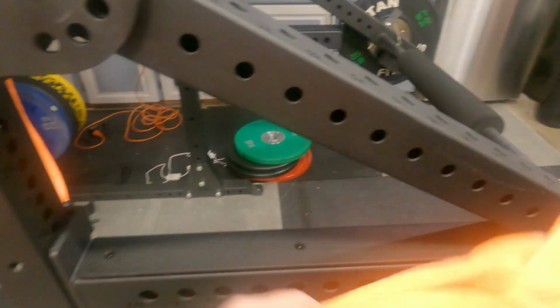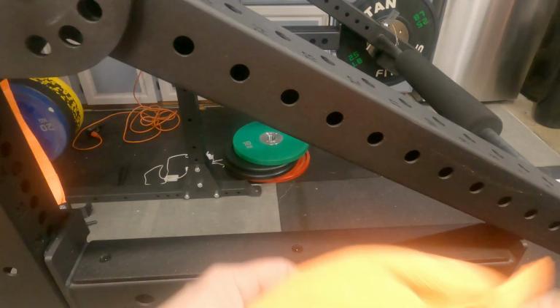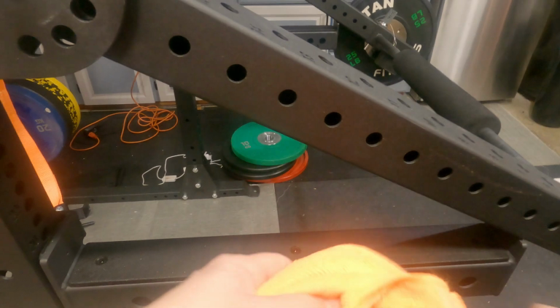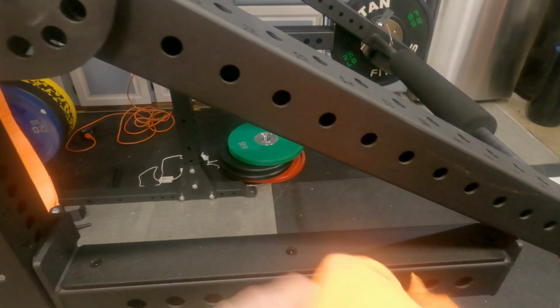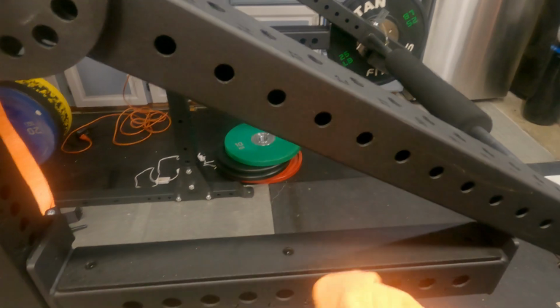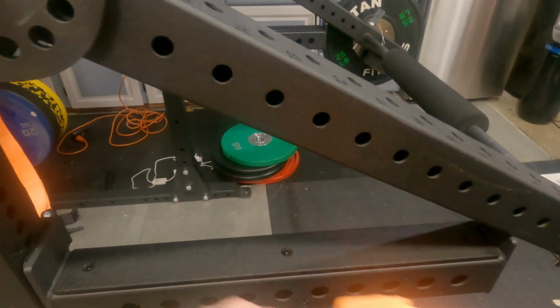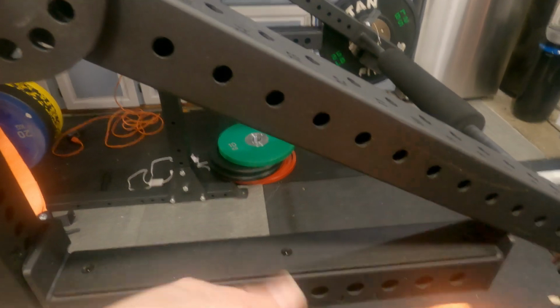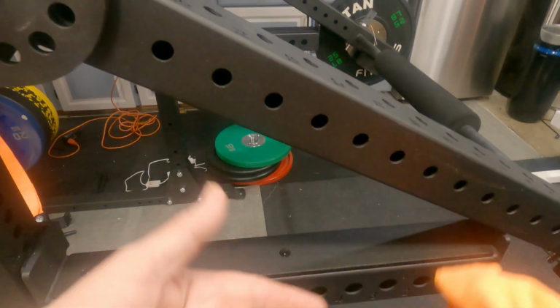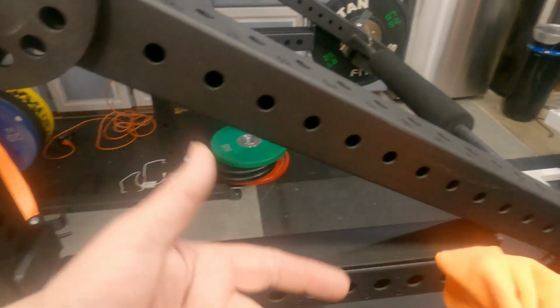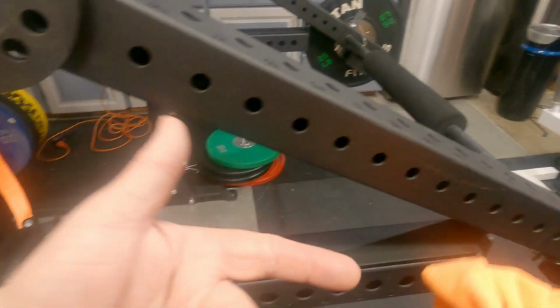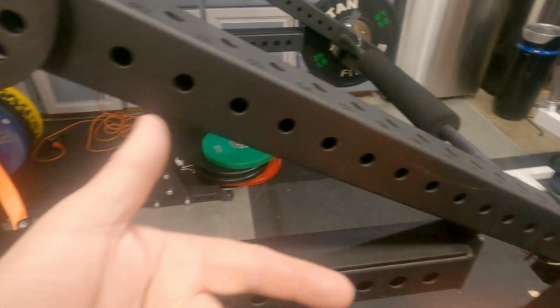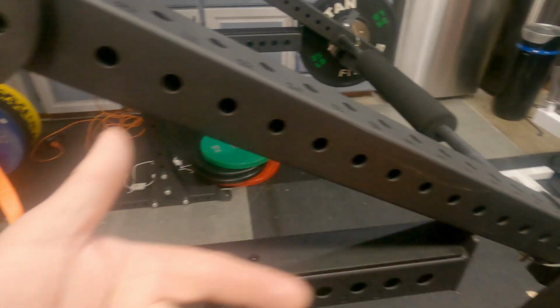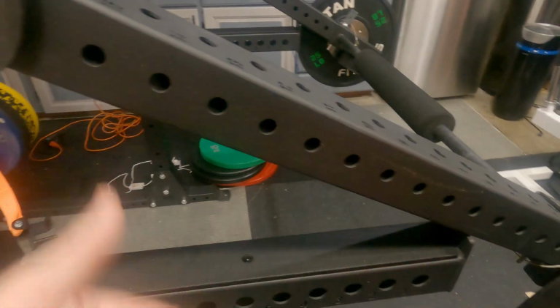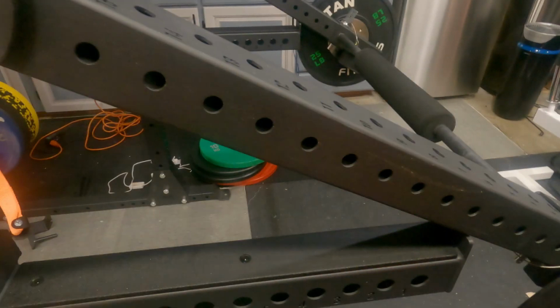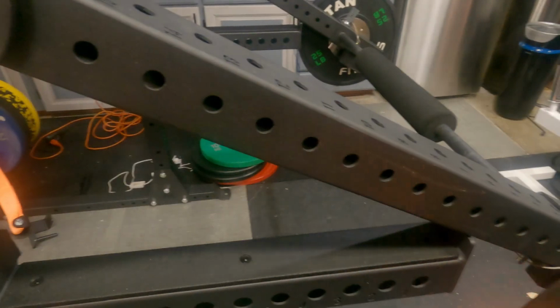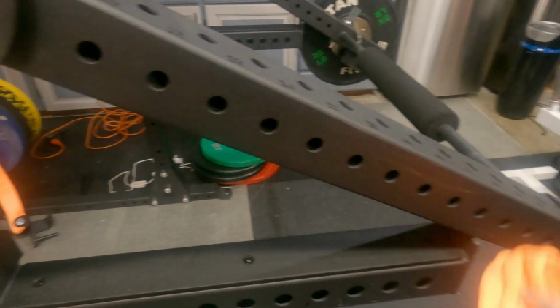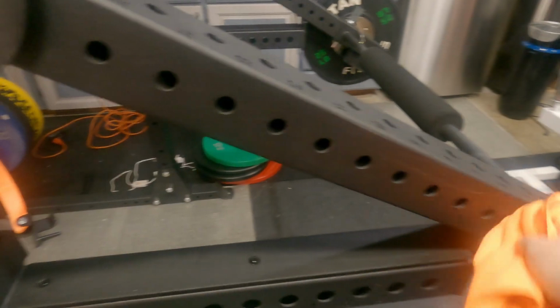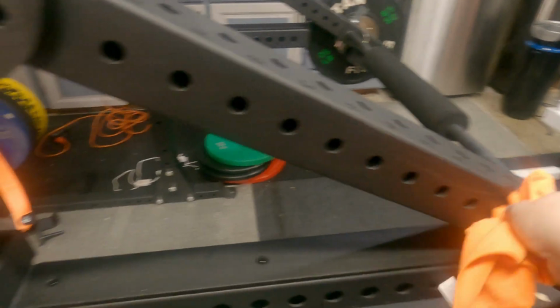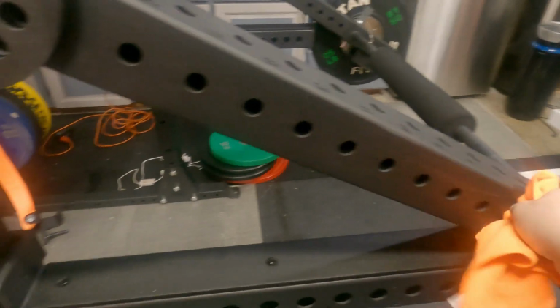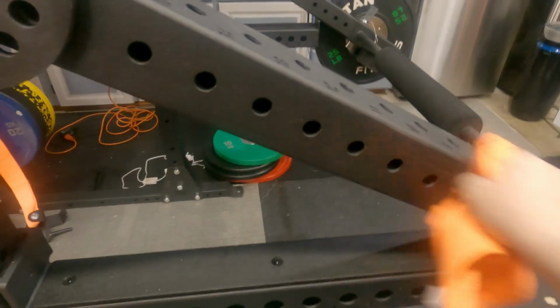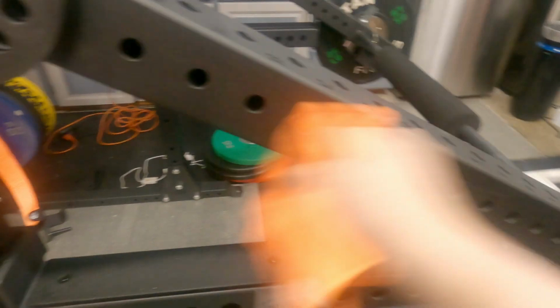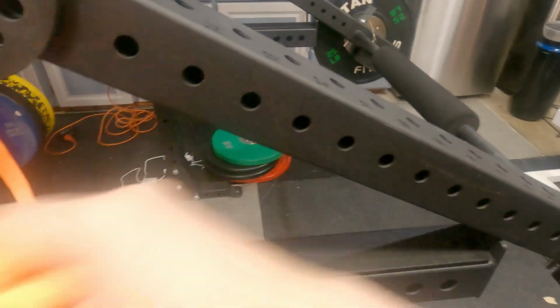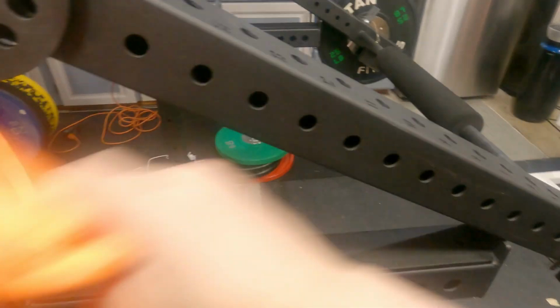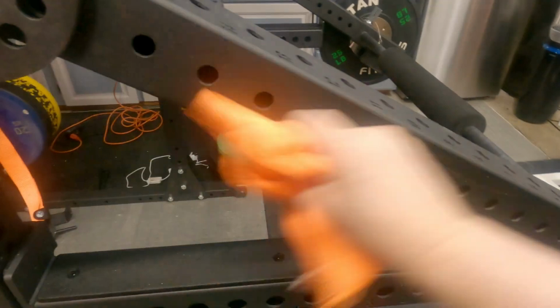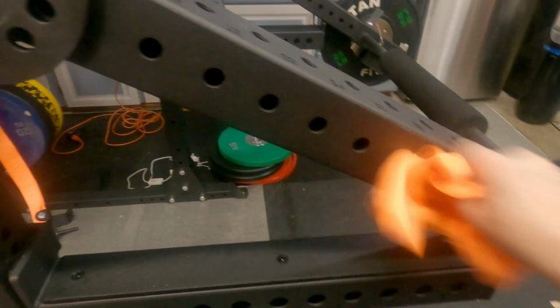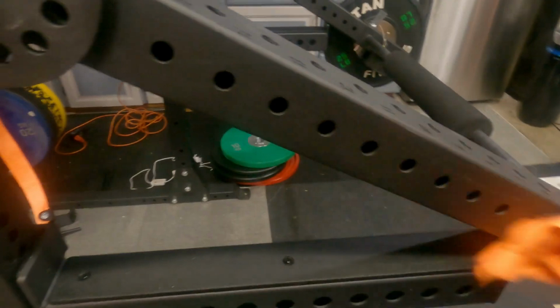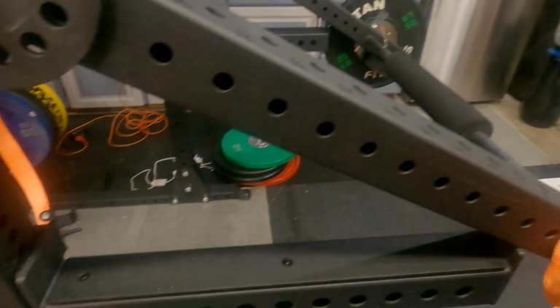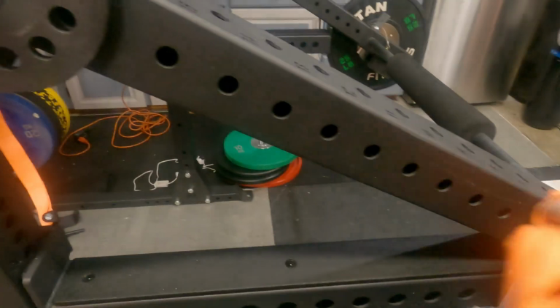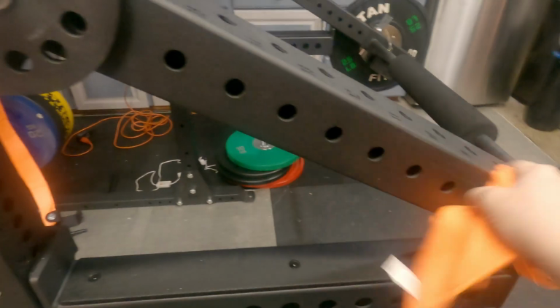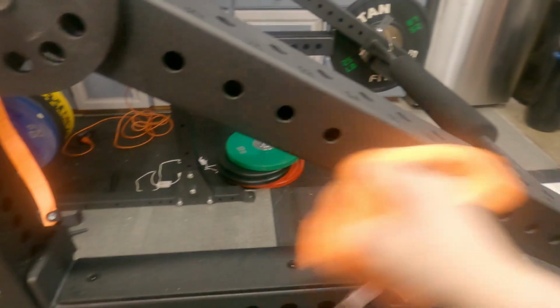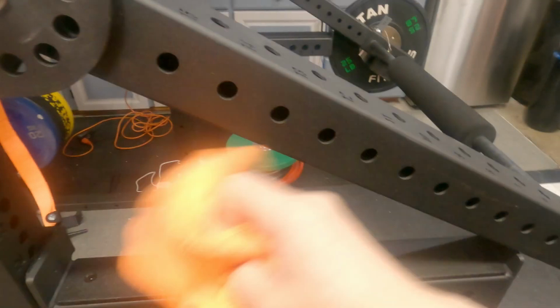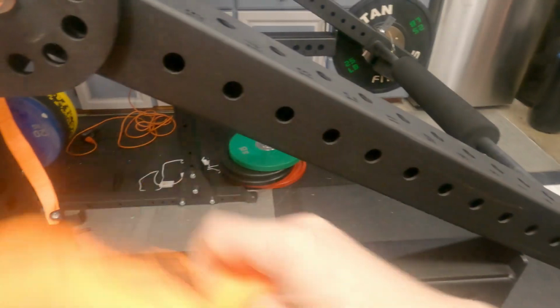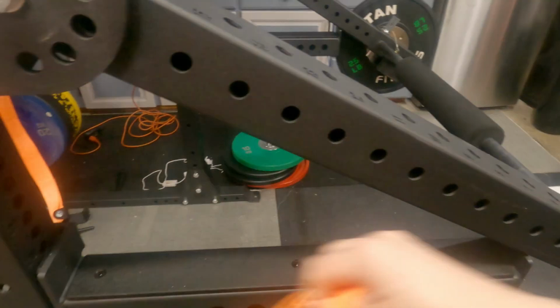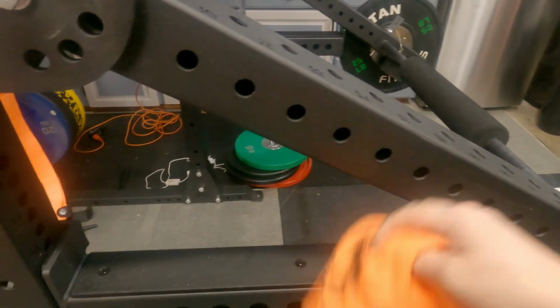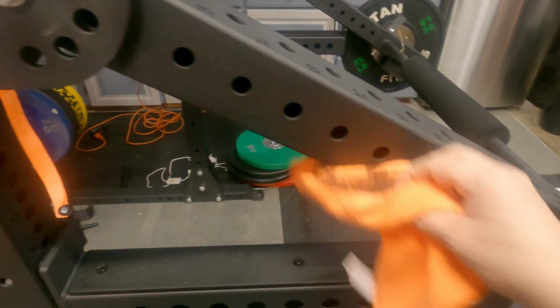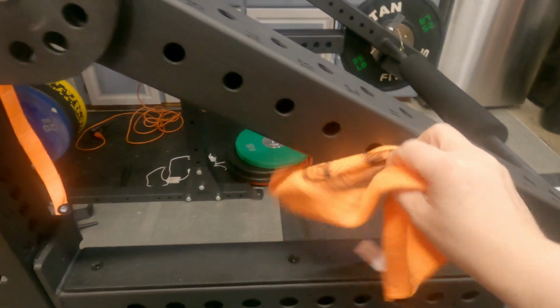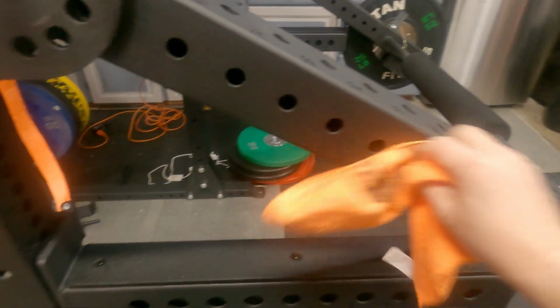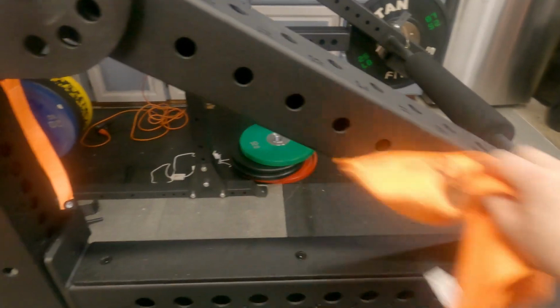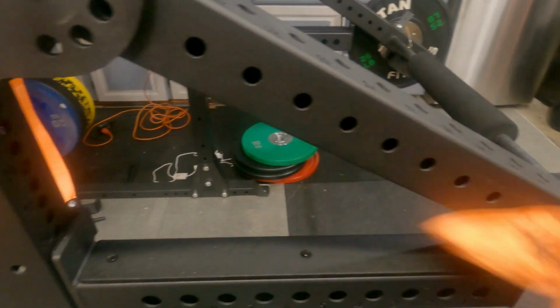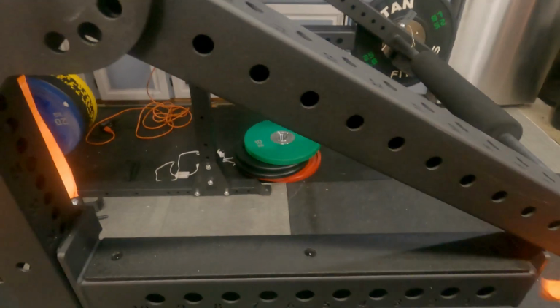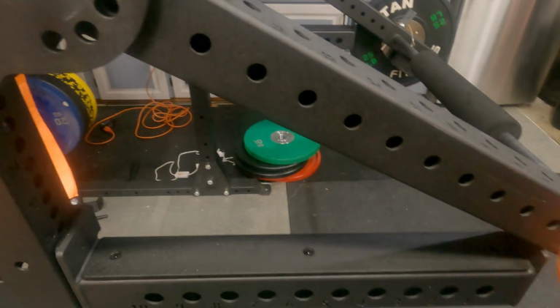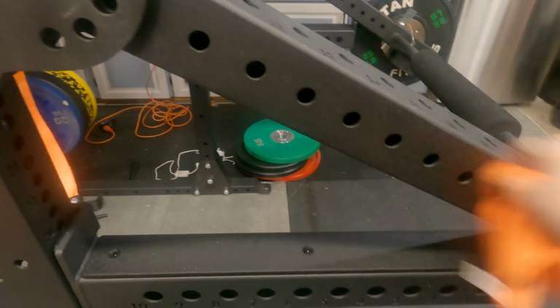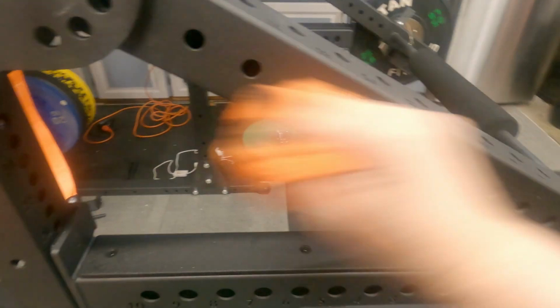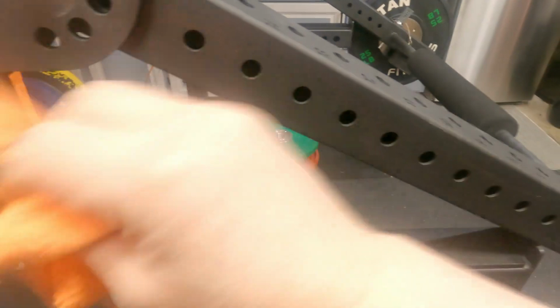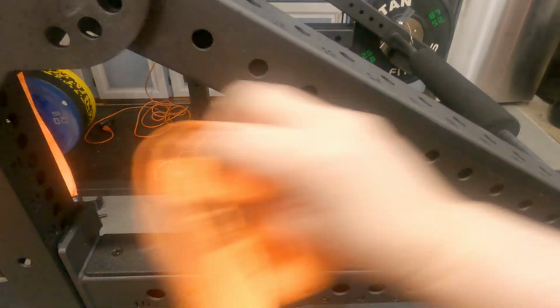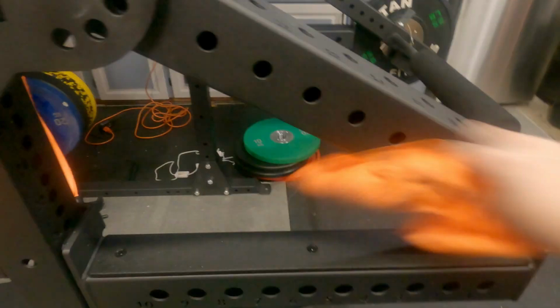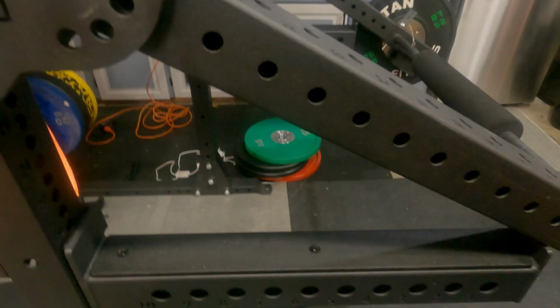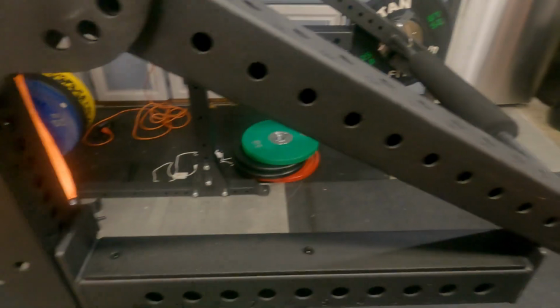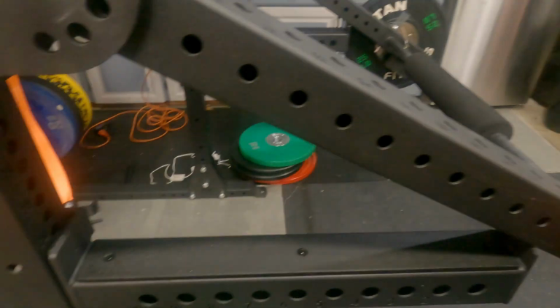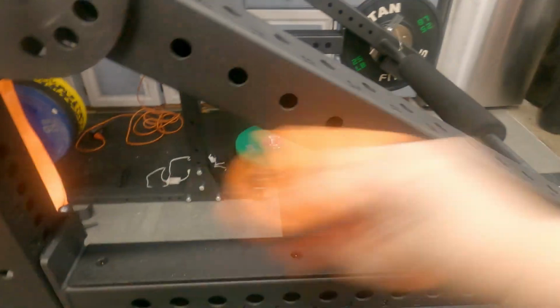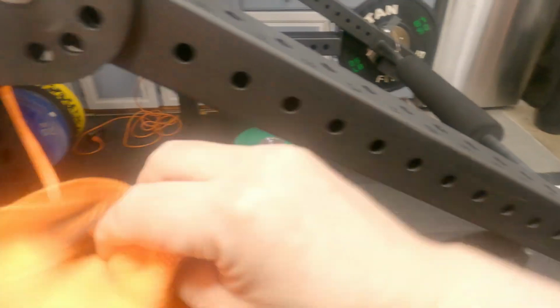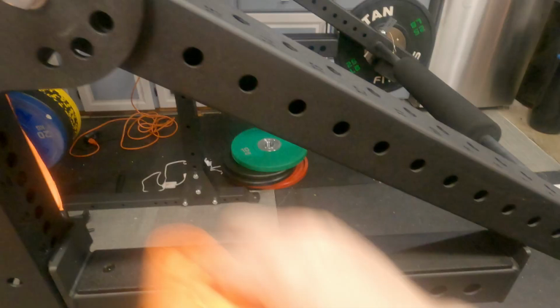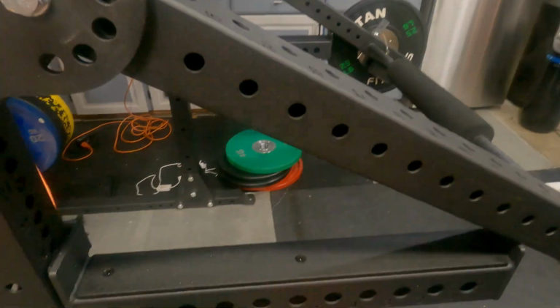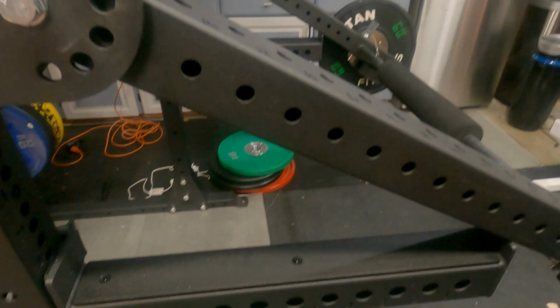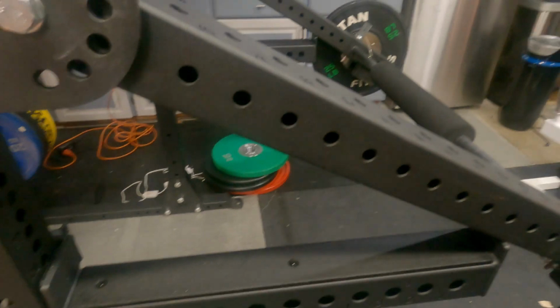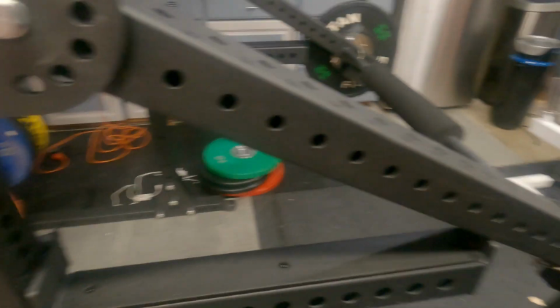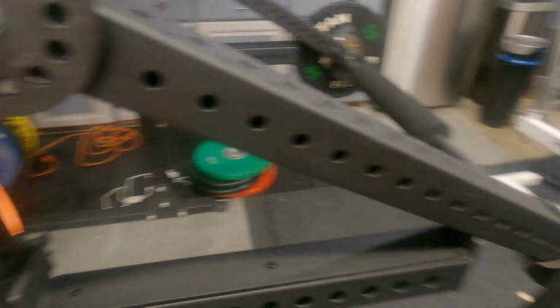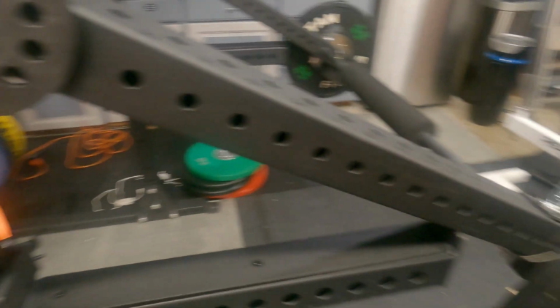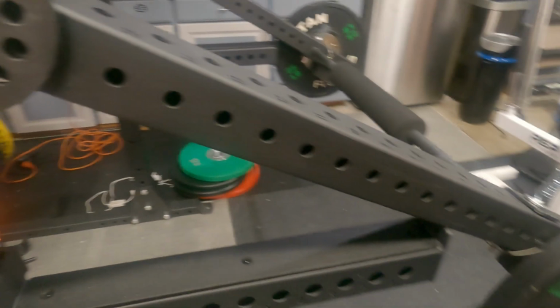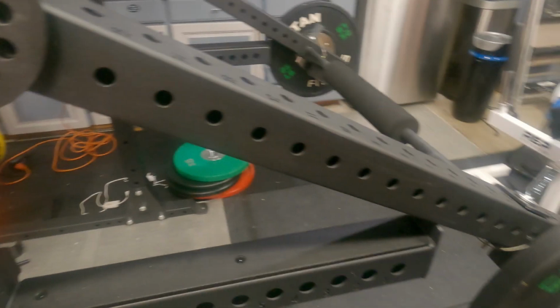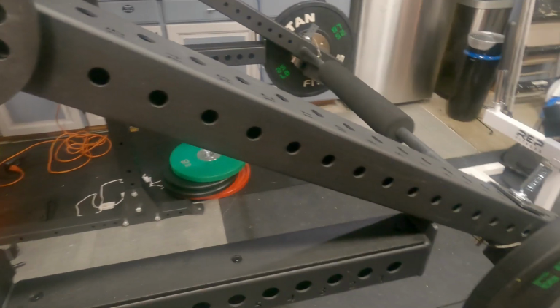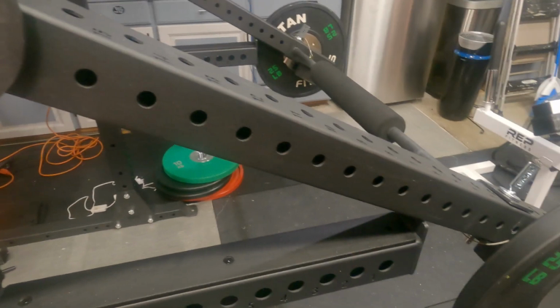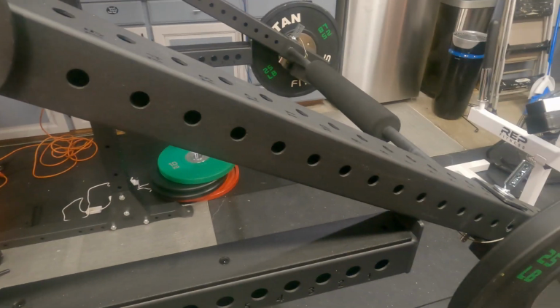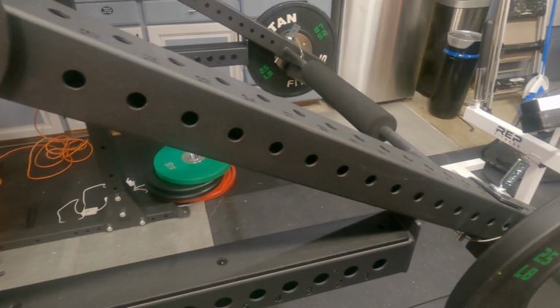Even the orange came off. Who wants that?